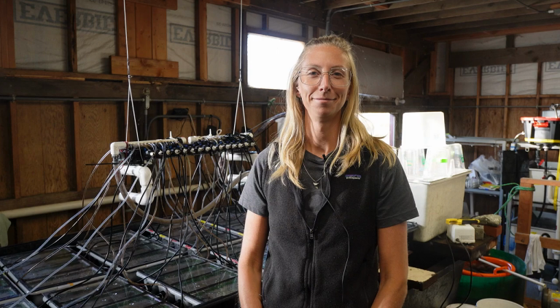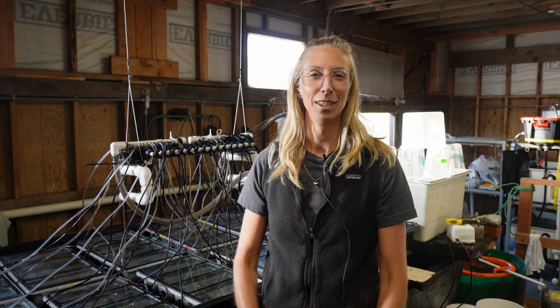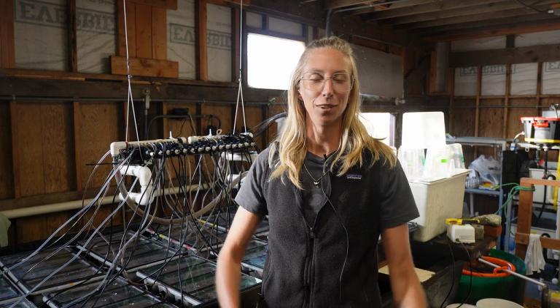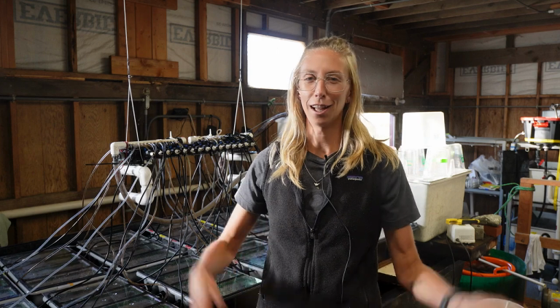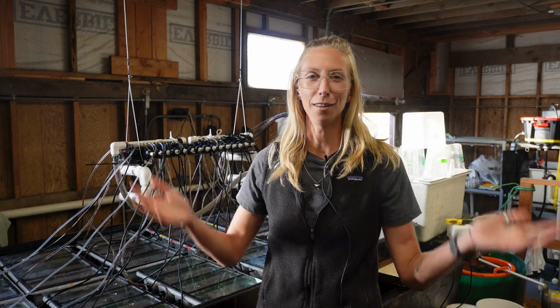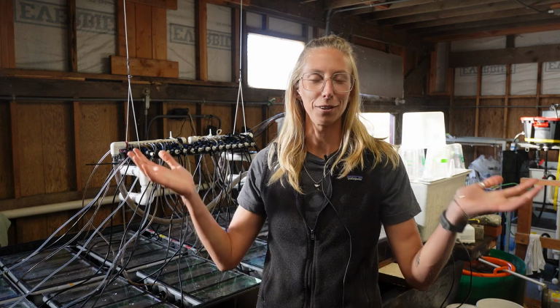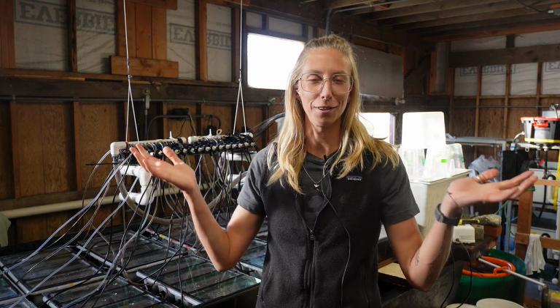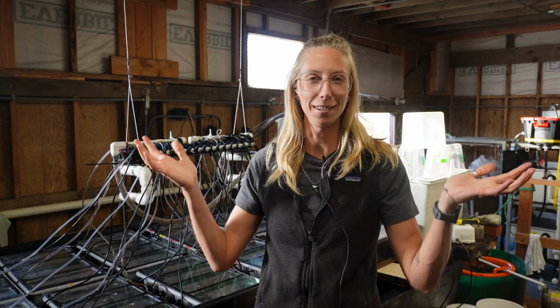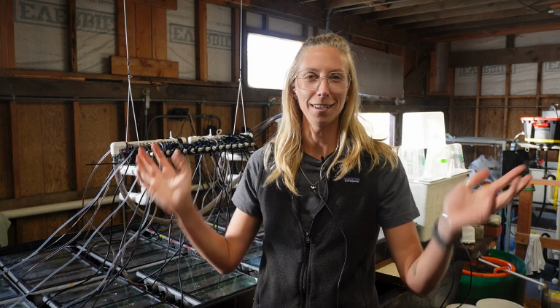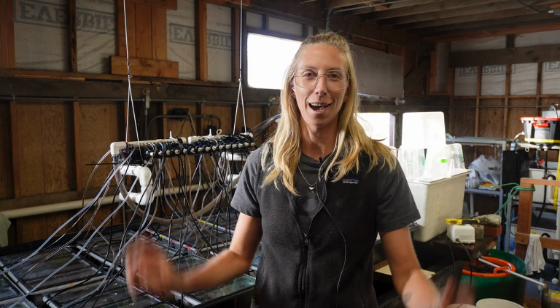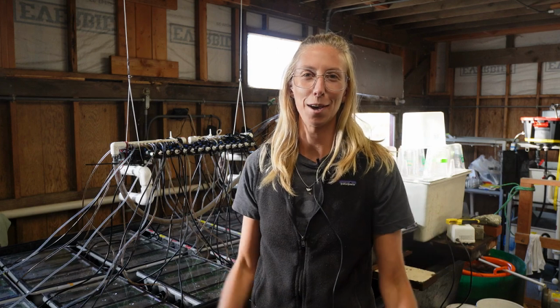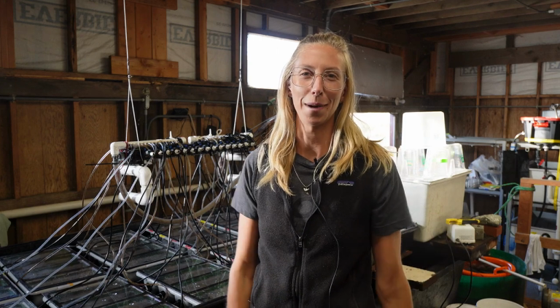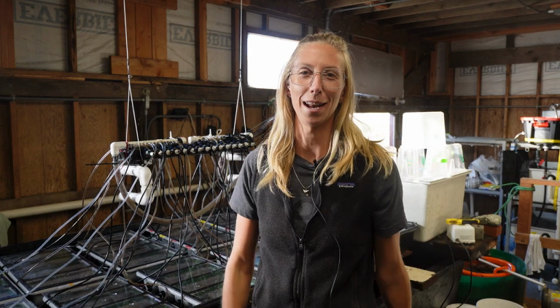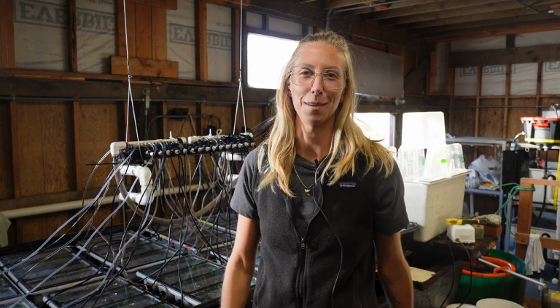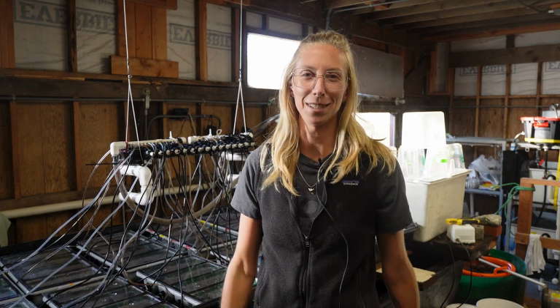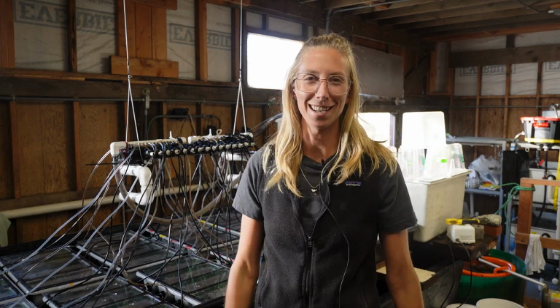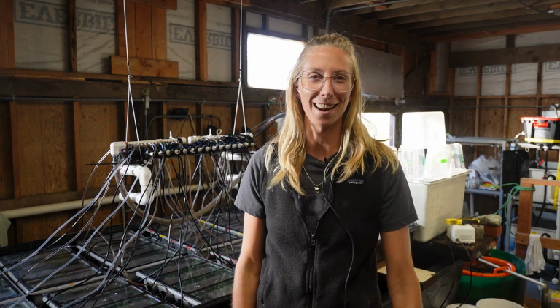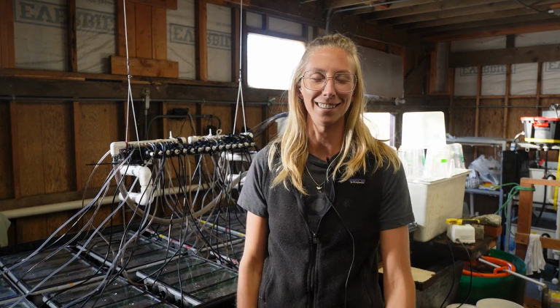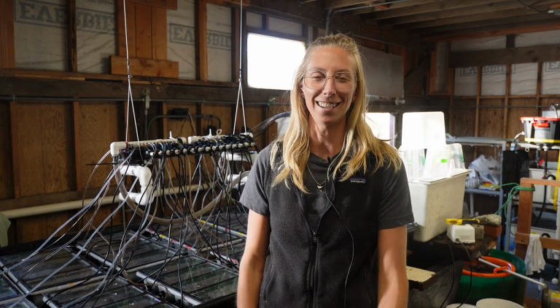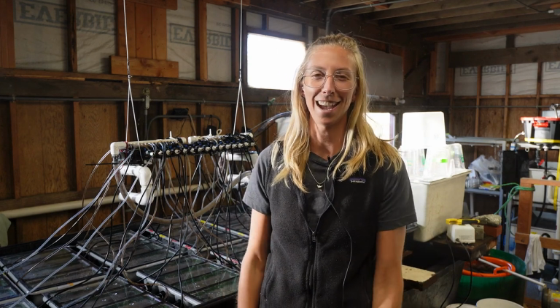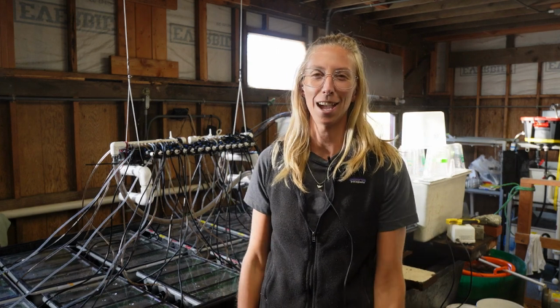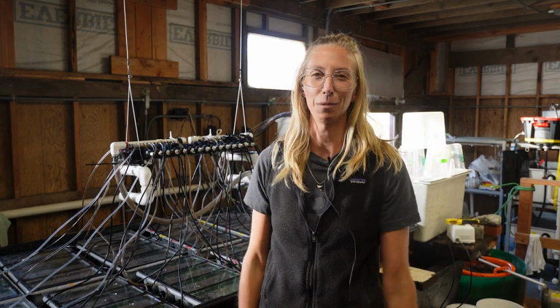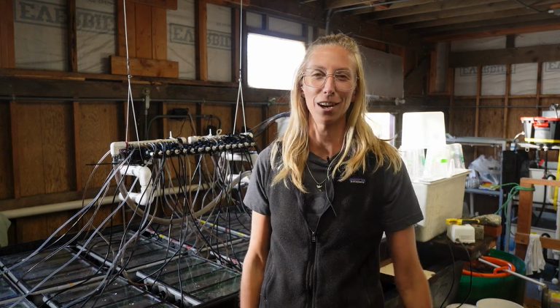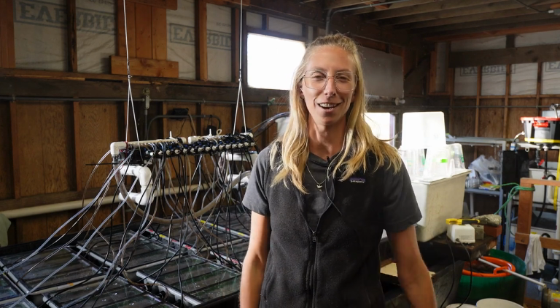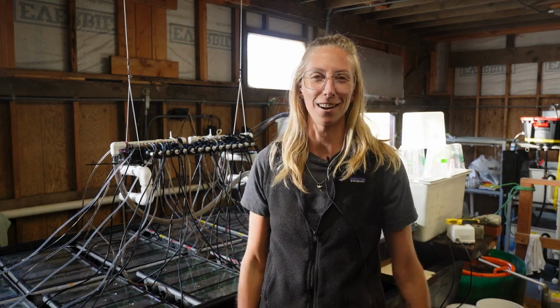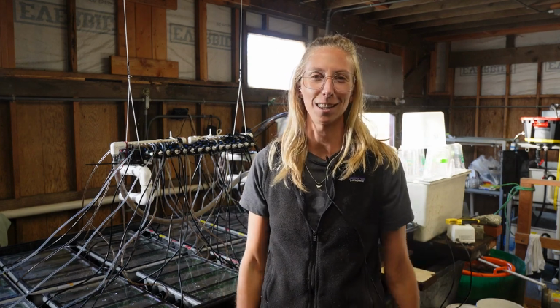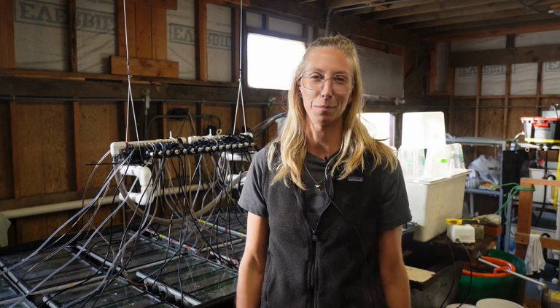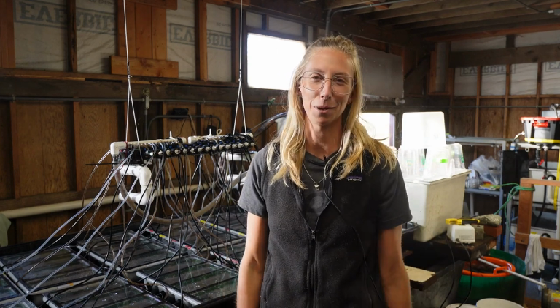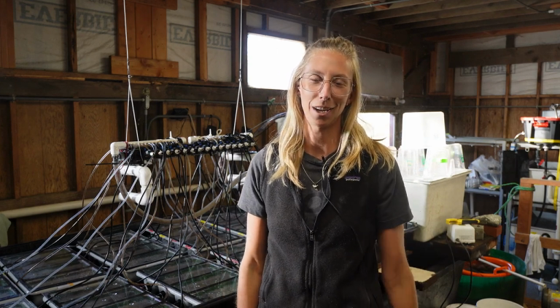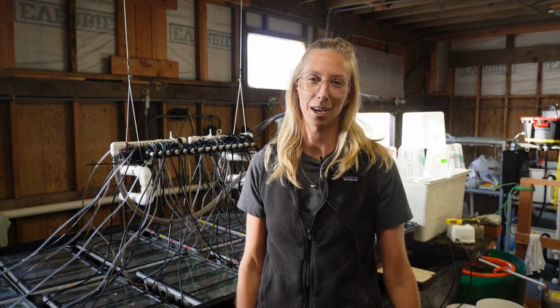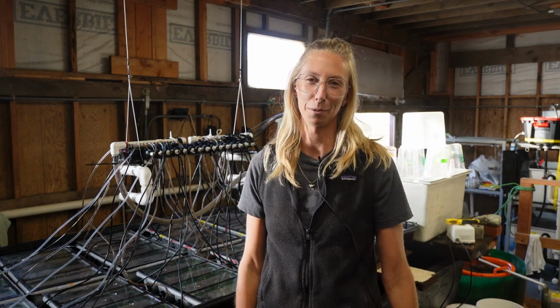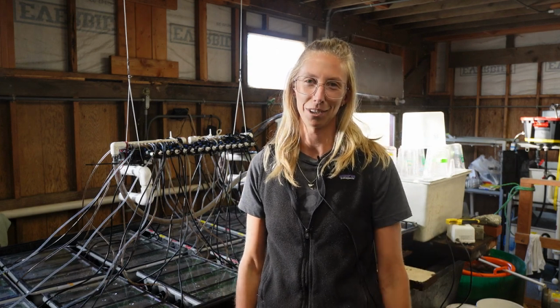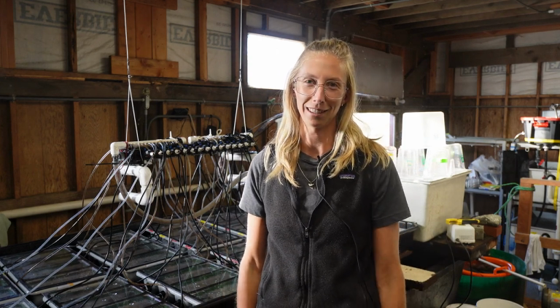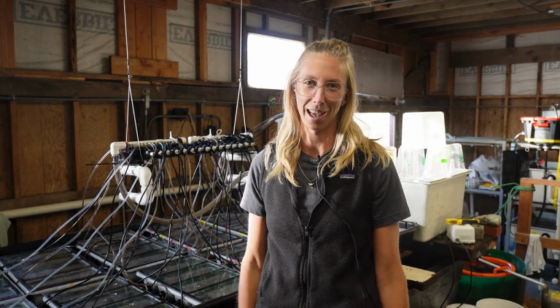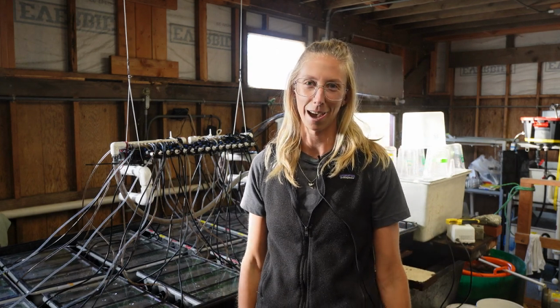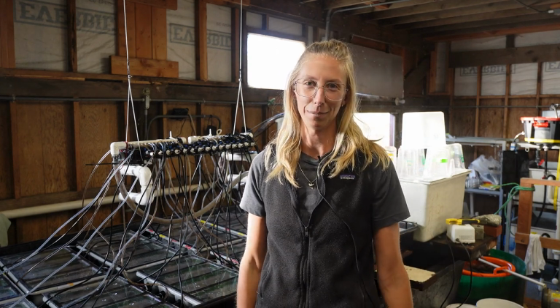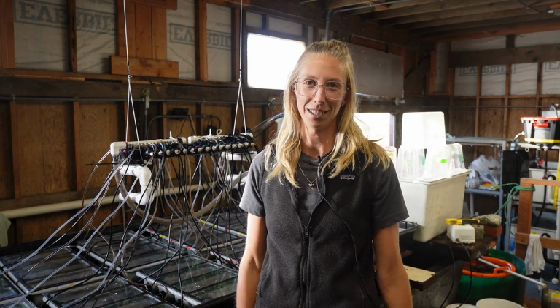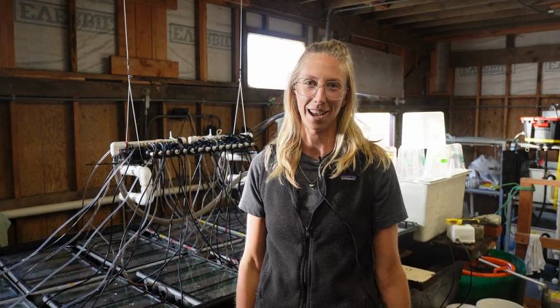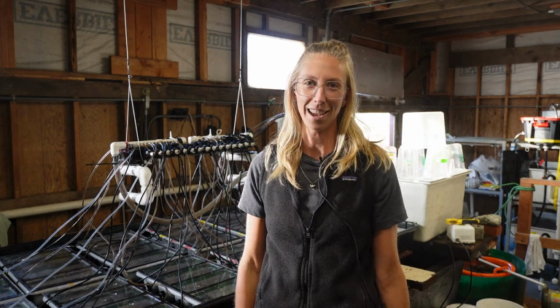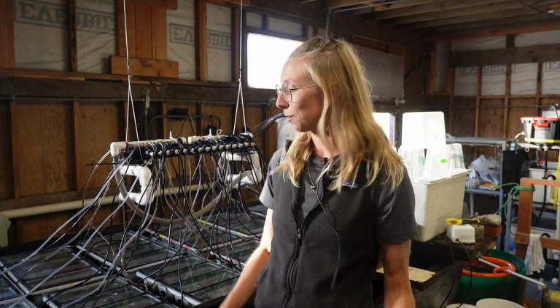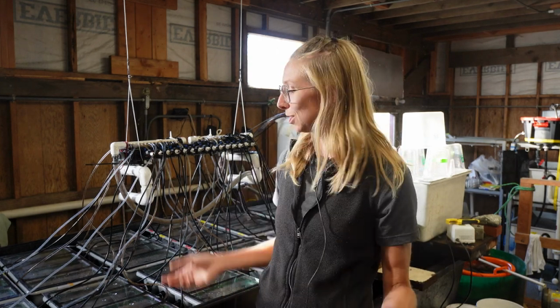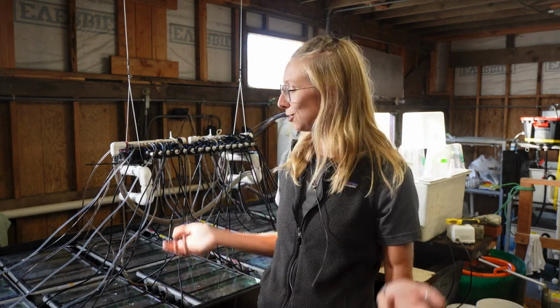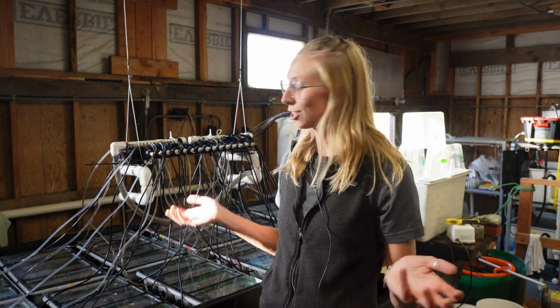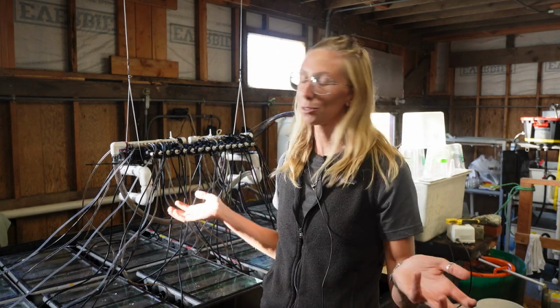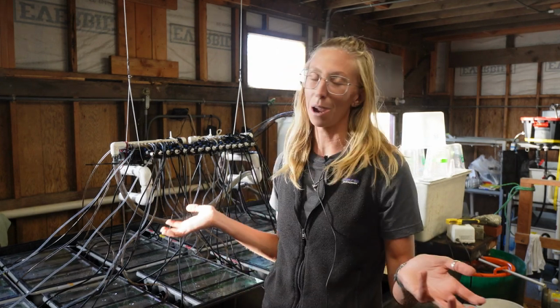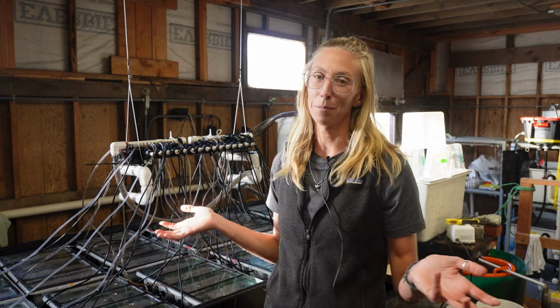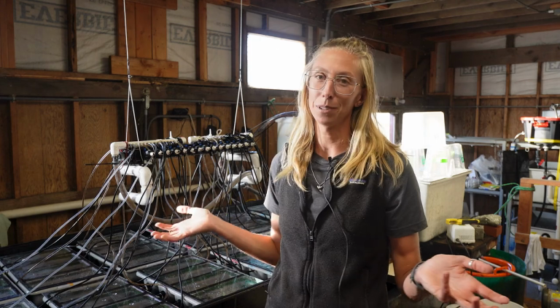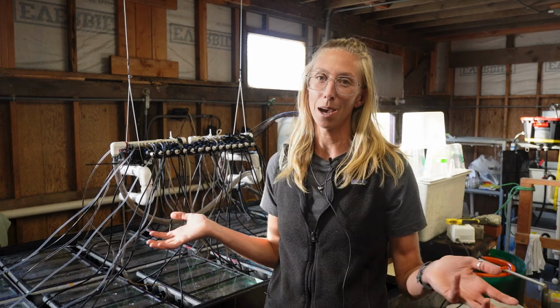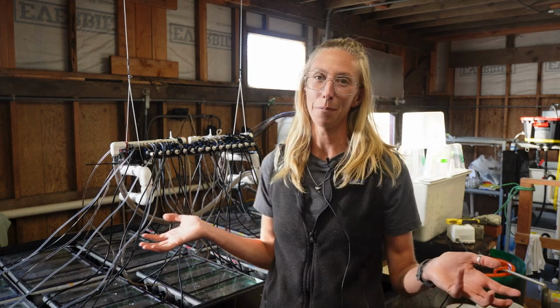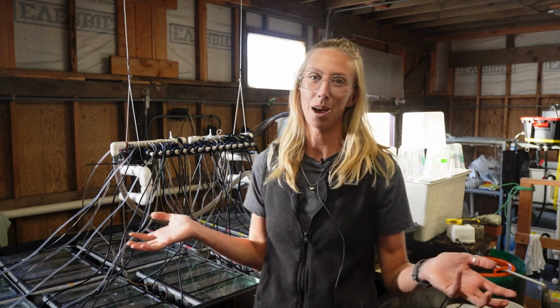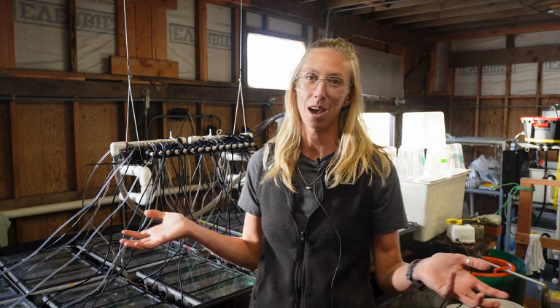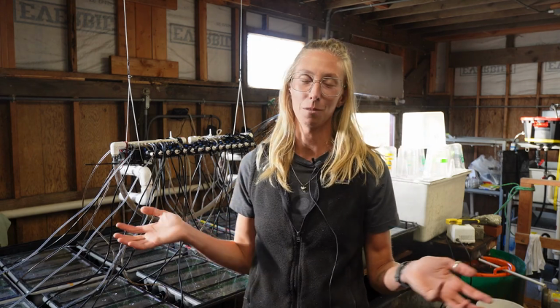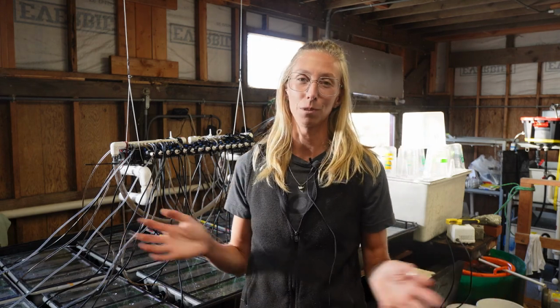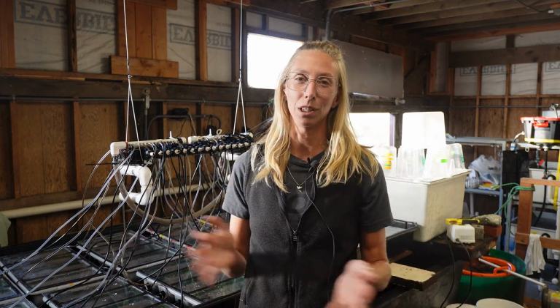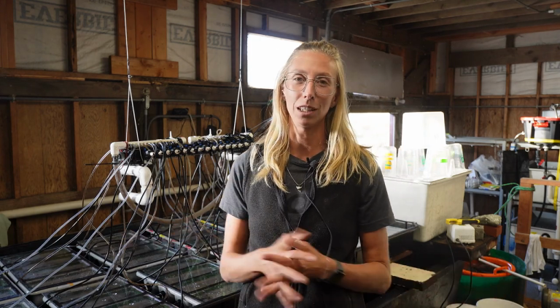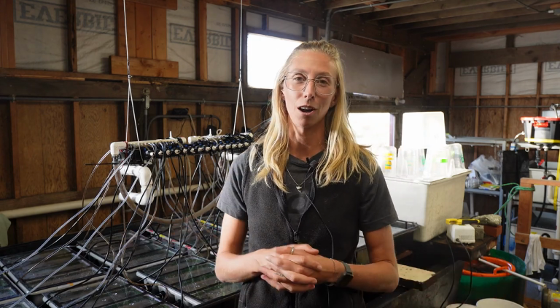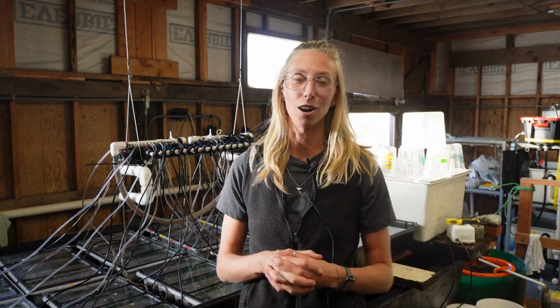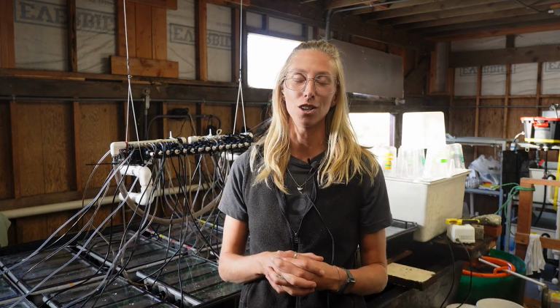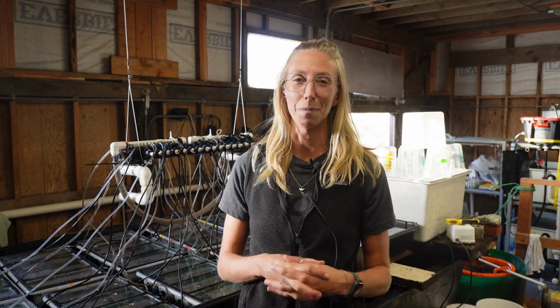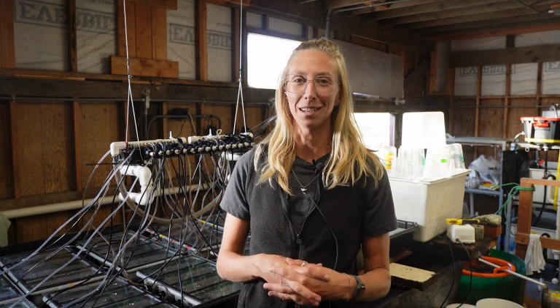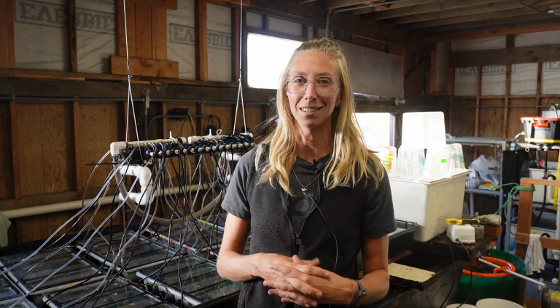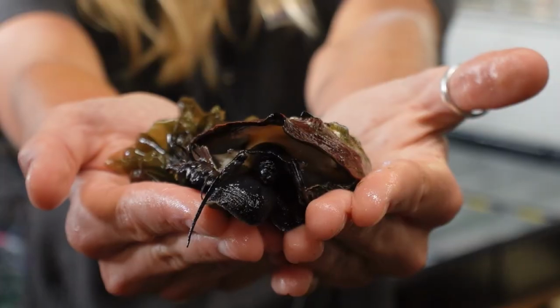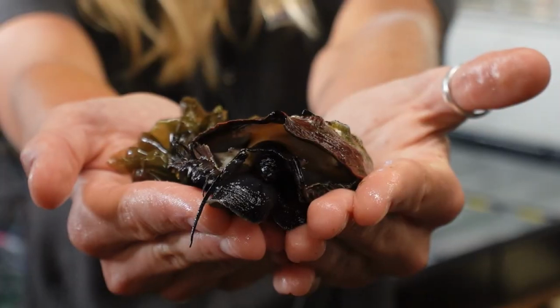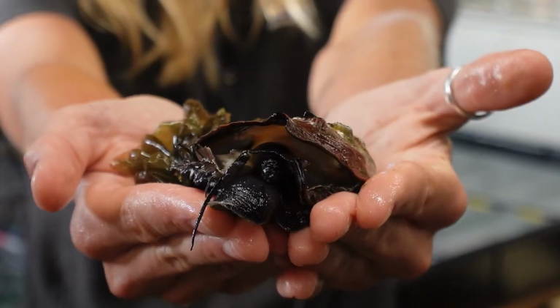Hello everyone, my name is Natalie and we are here at the Bodega Marine Lab today and we just wrapped up a really large maintenance day.